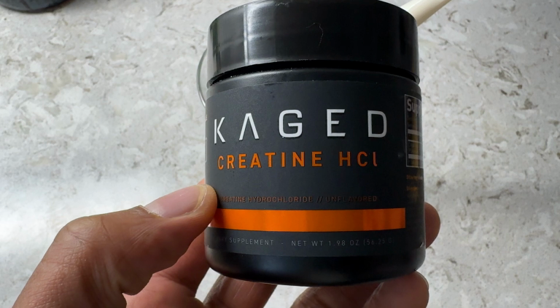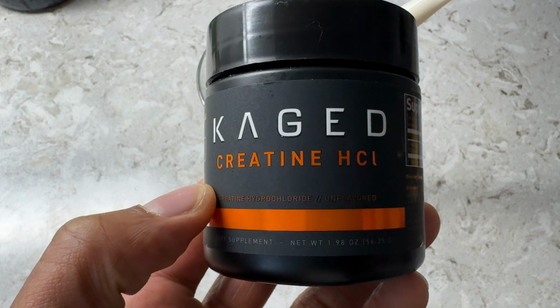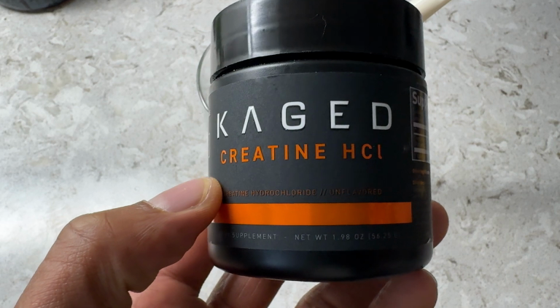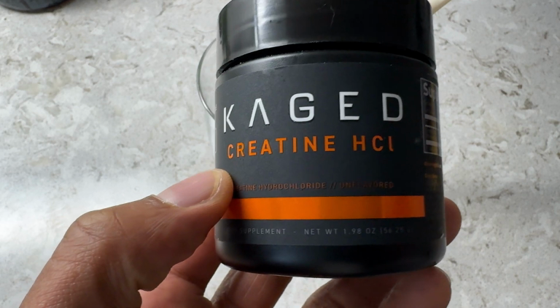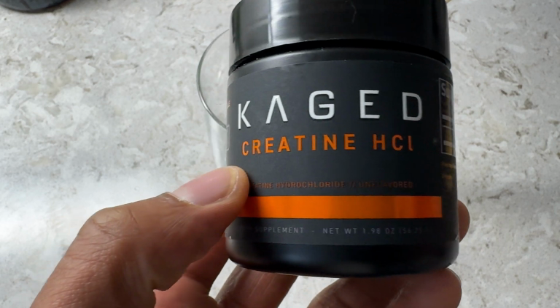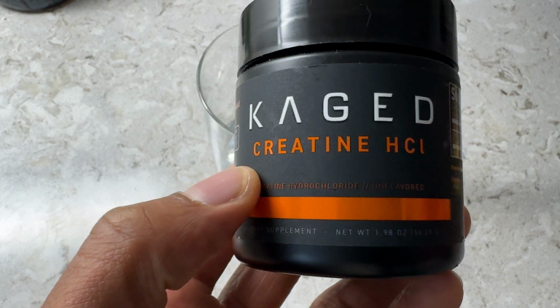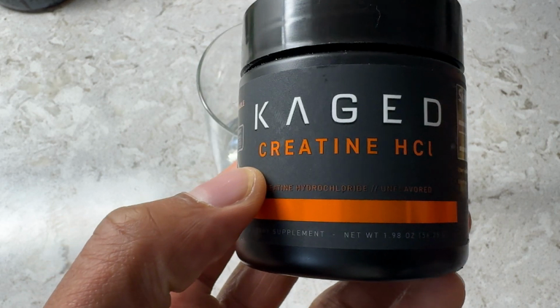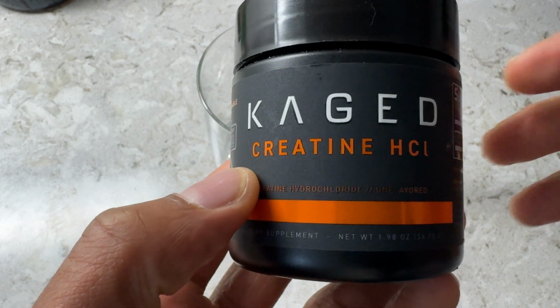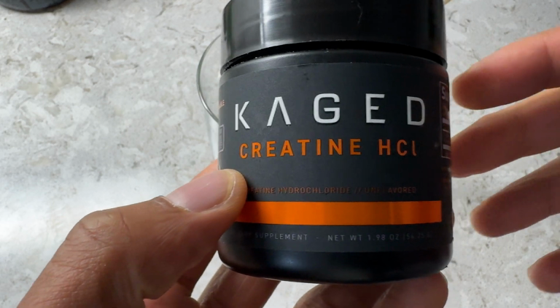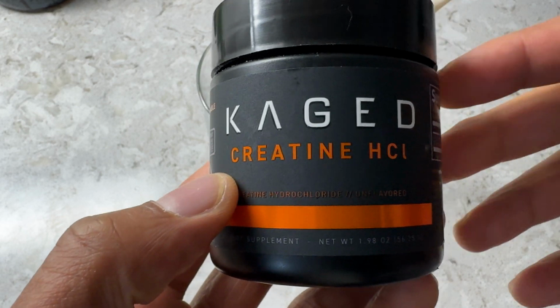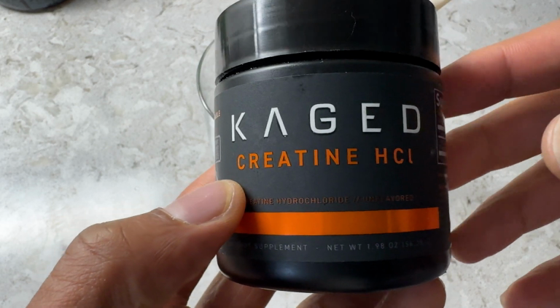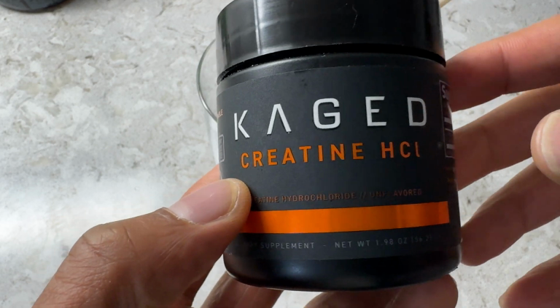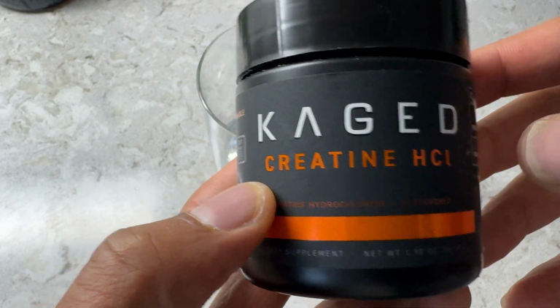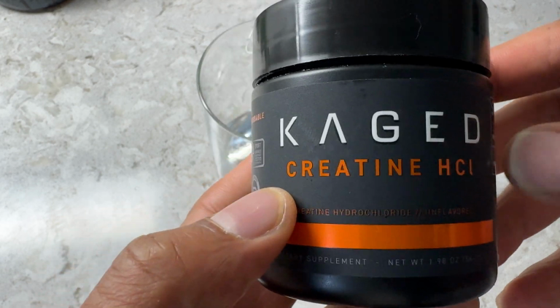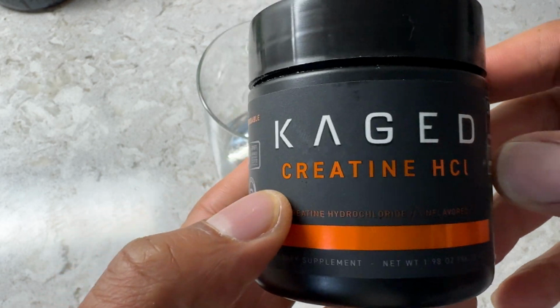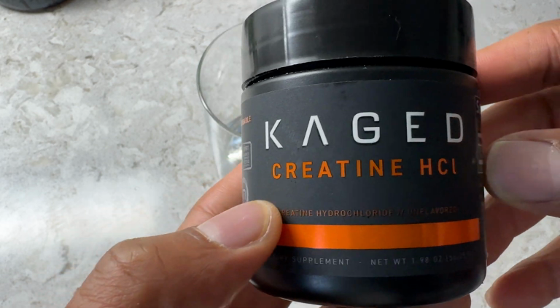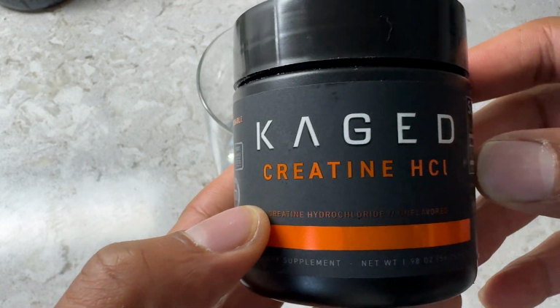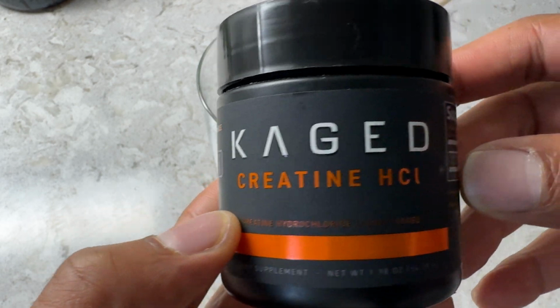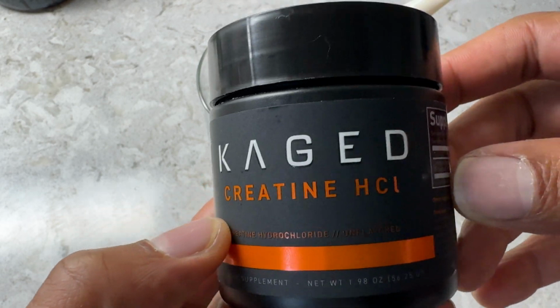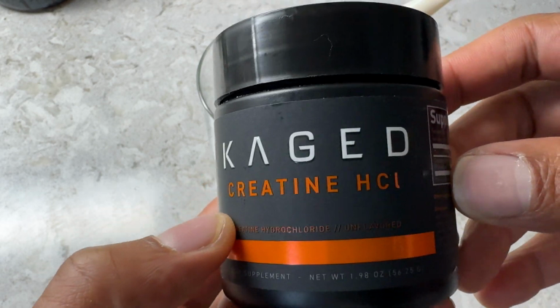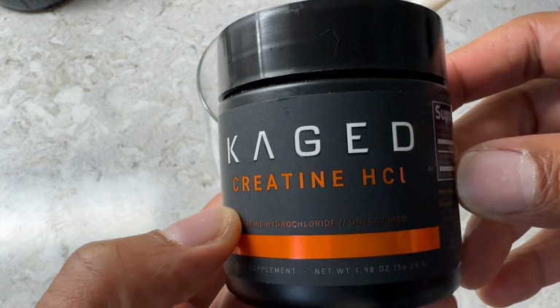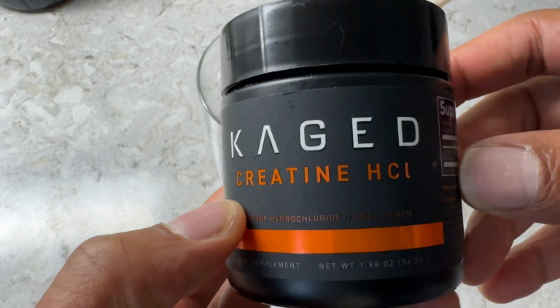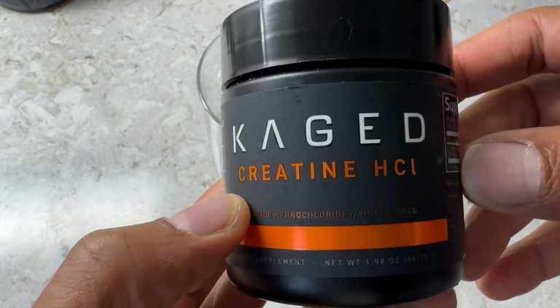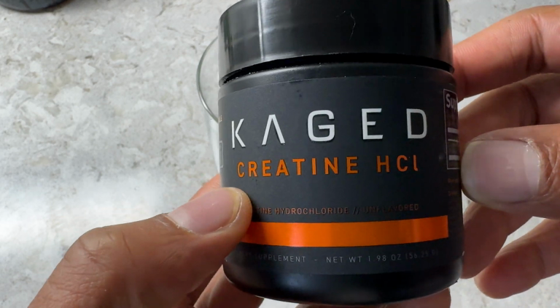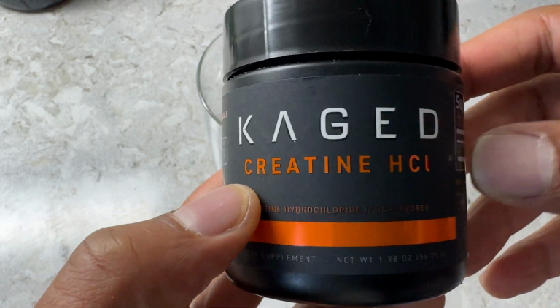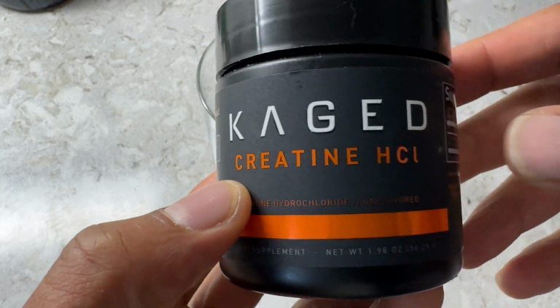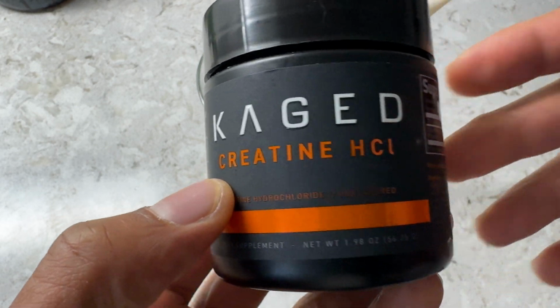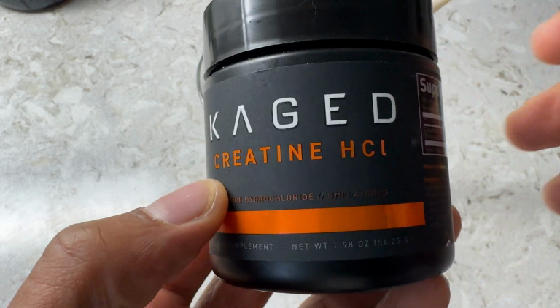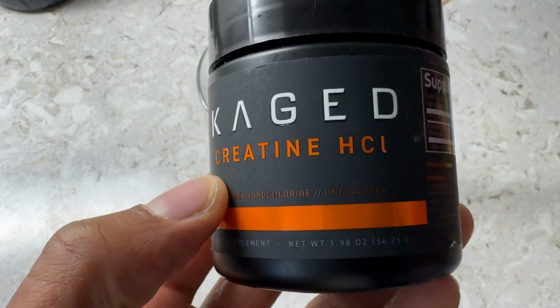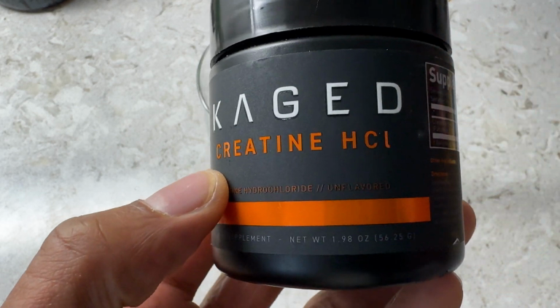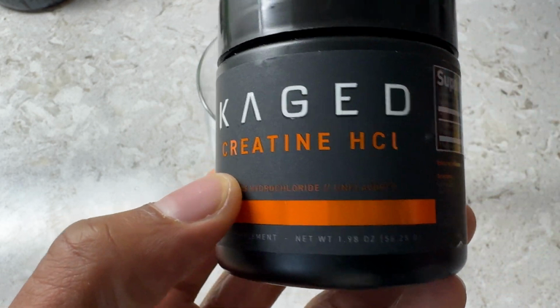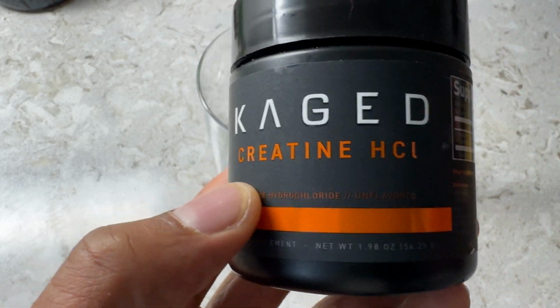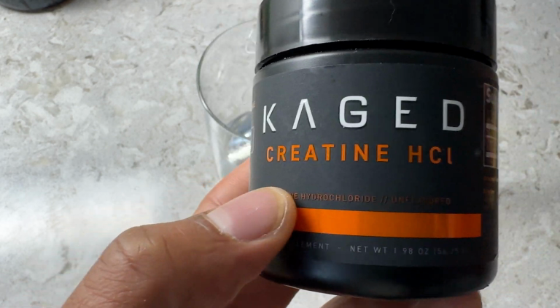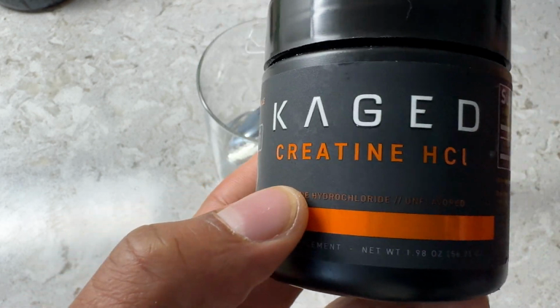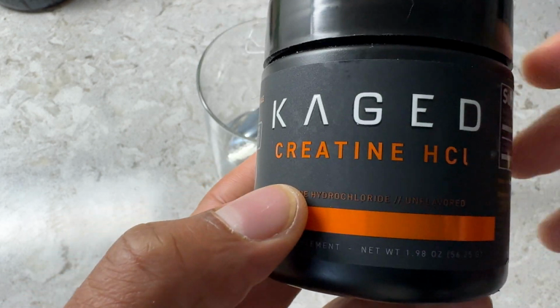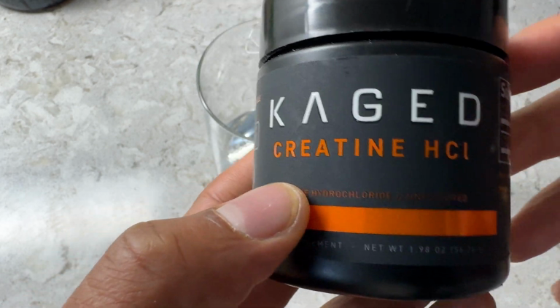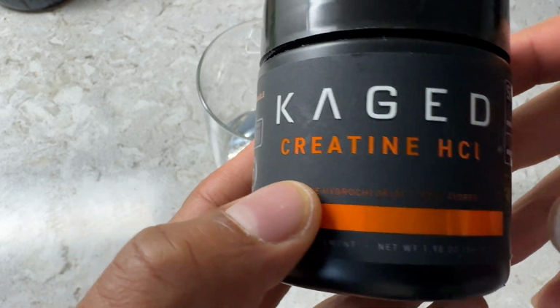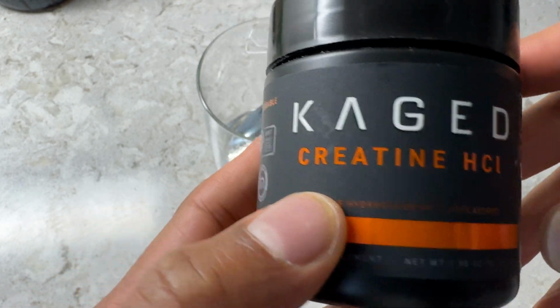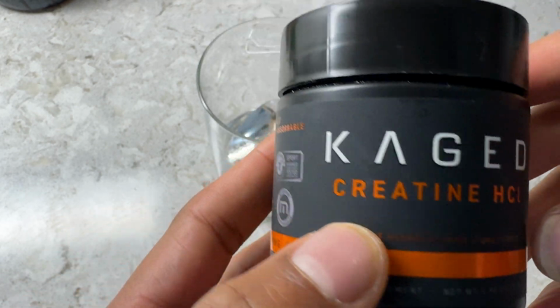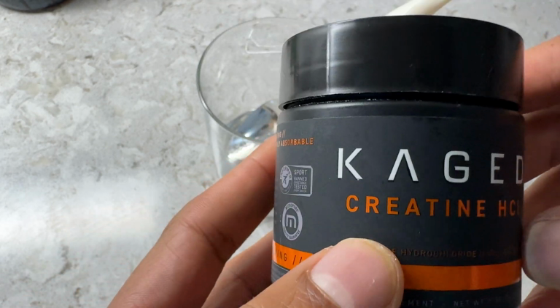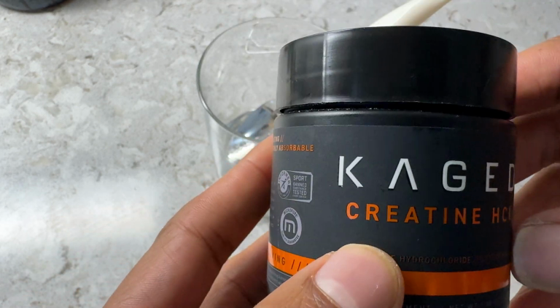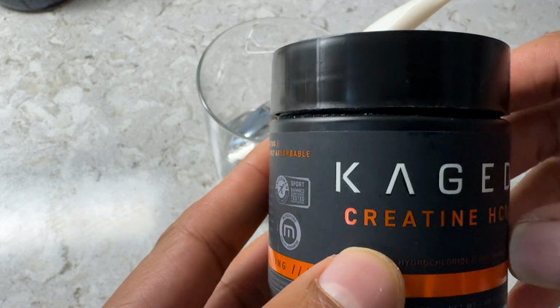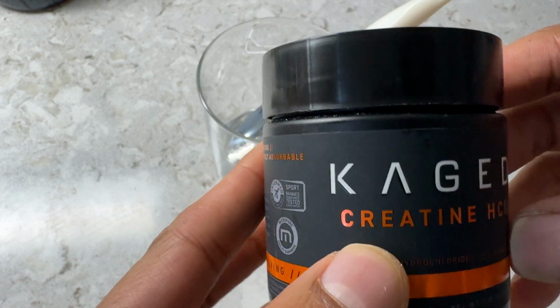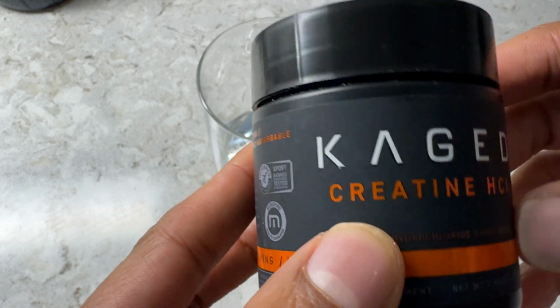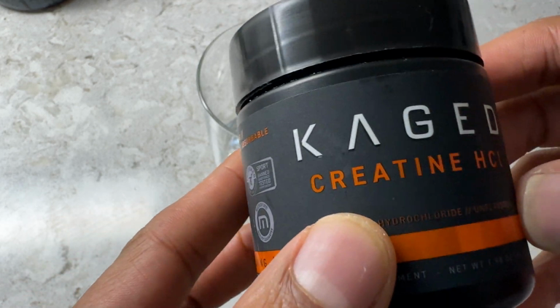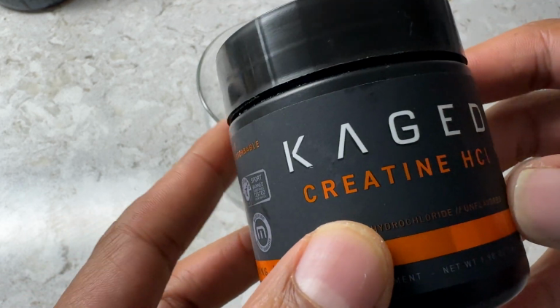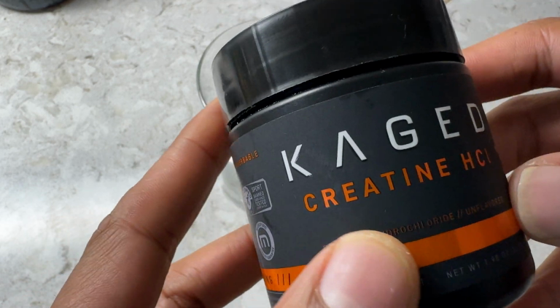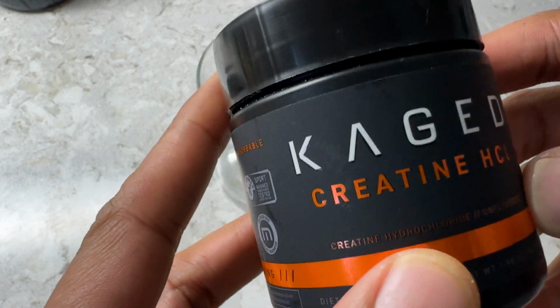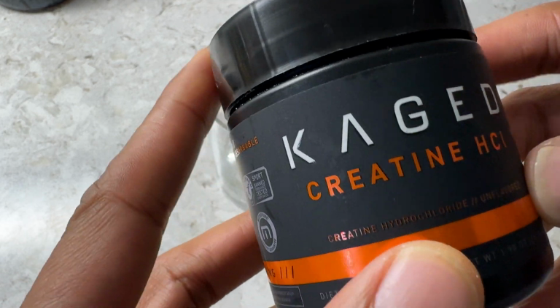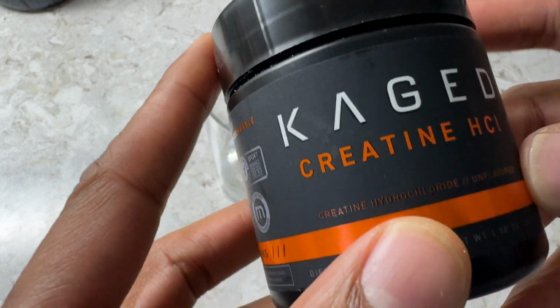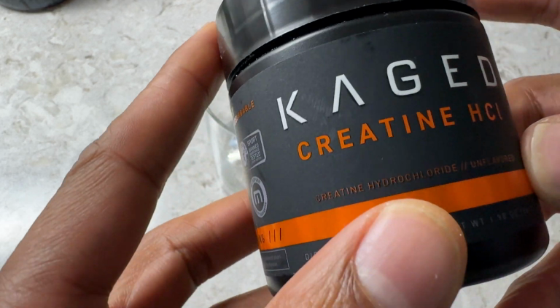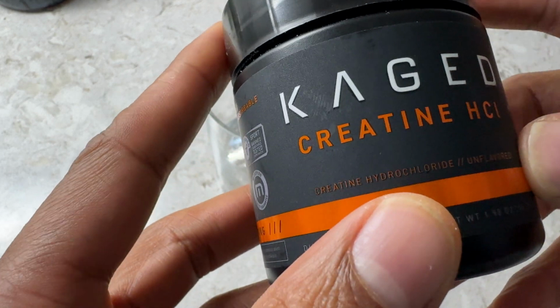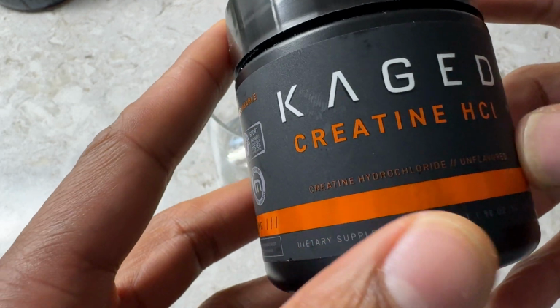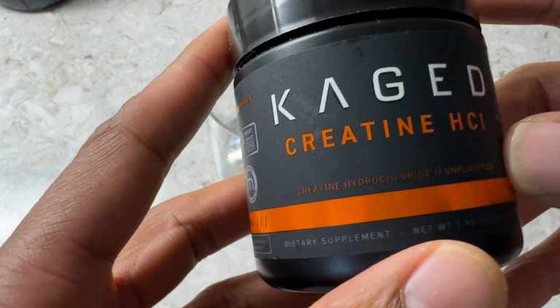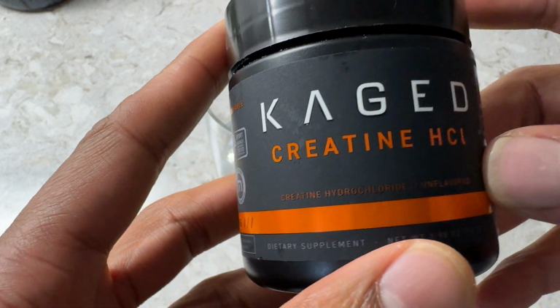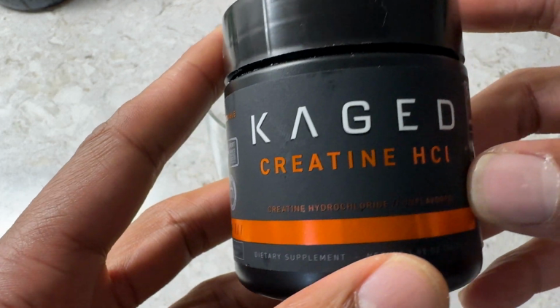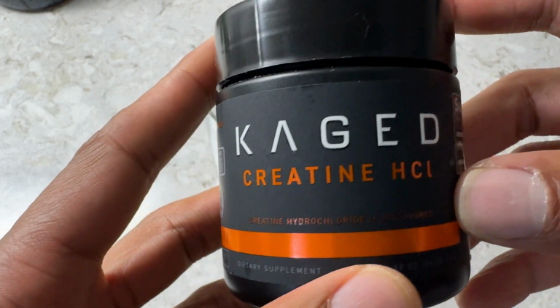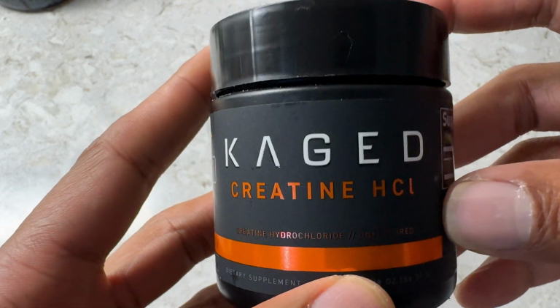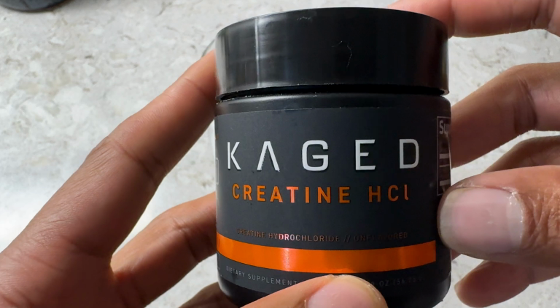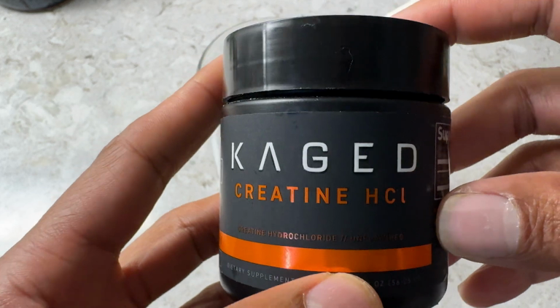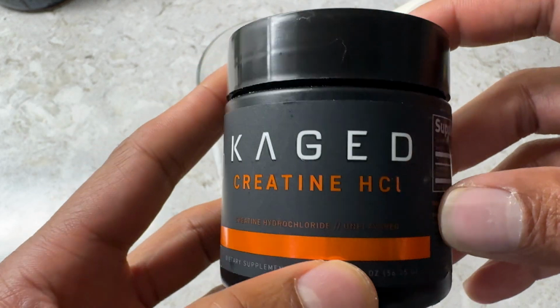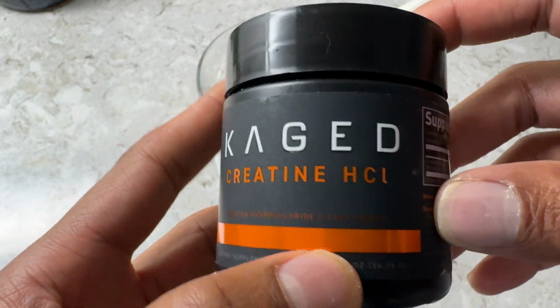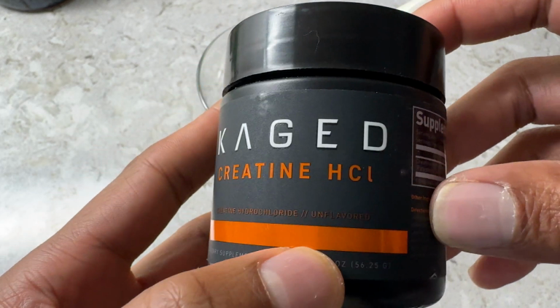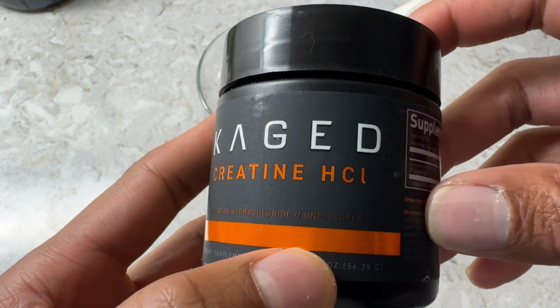How to take creatine HCl. I'm going to explain that to you today.